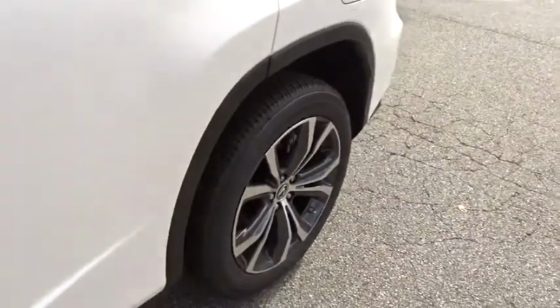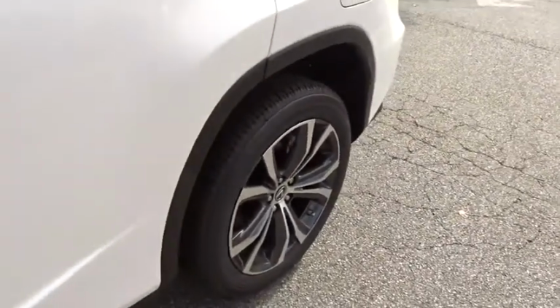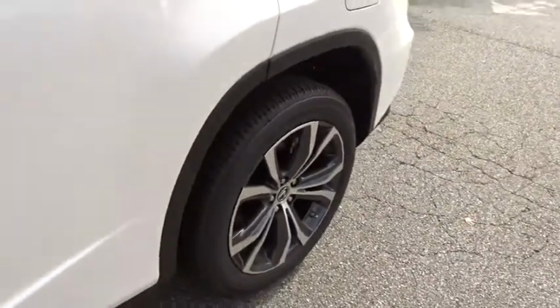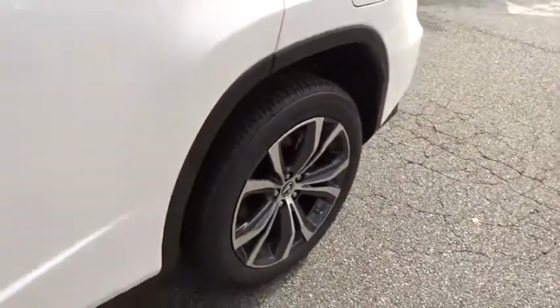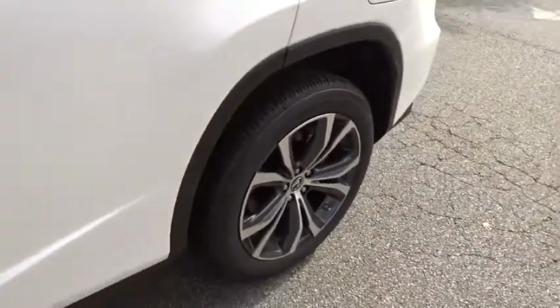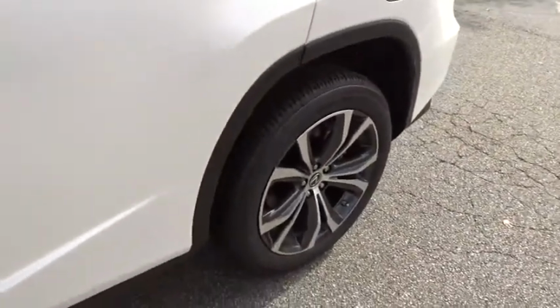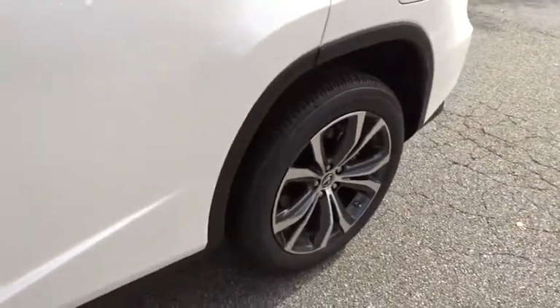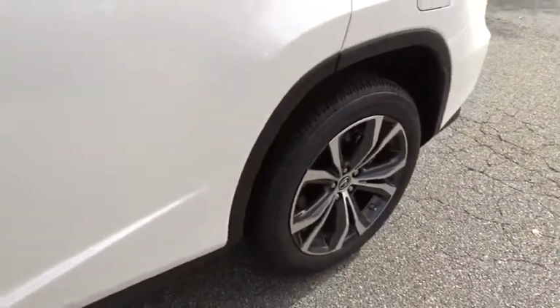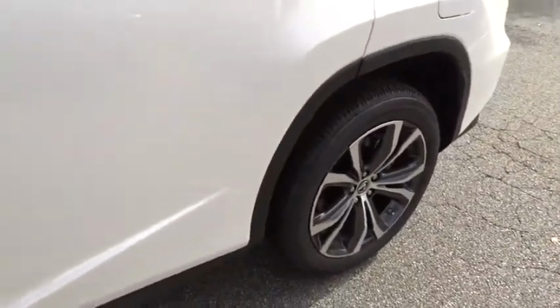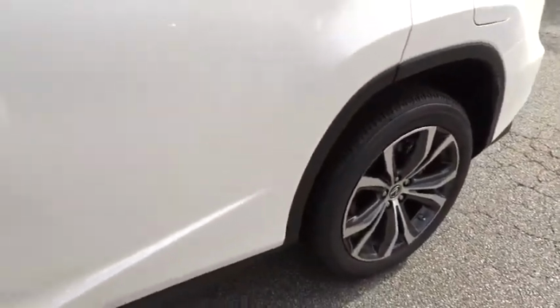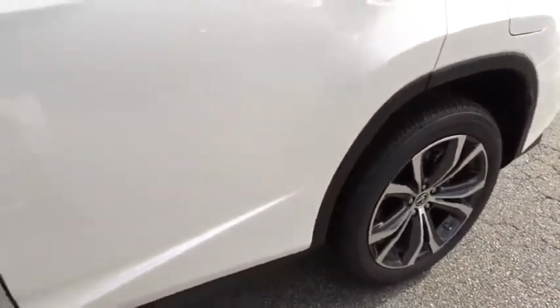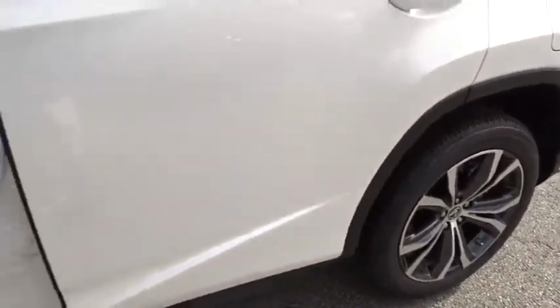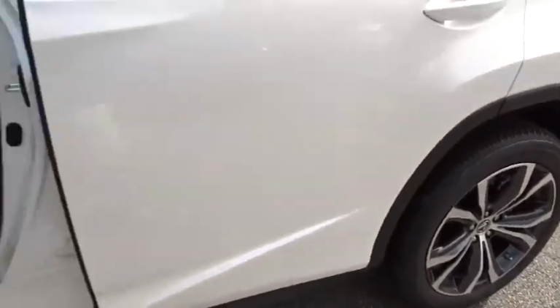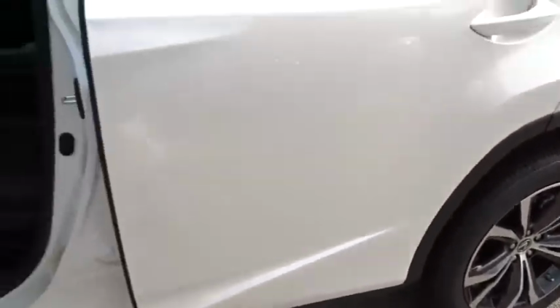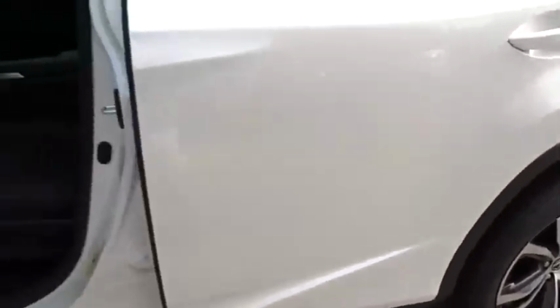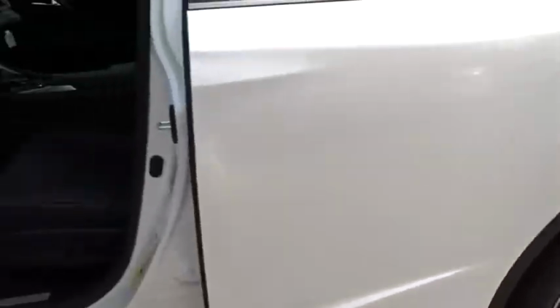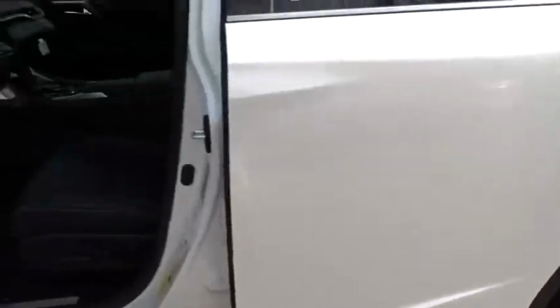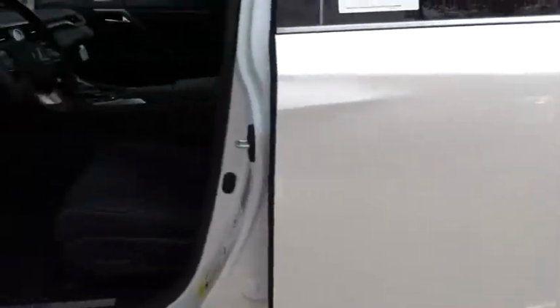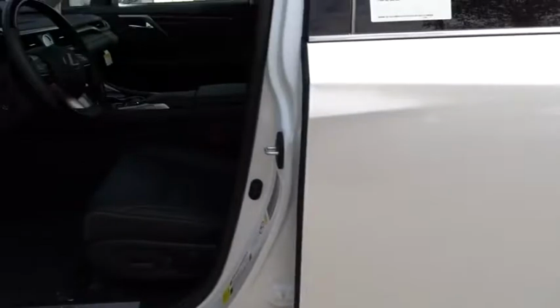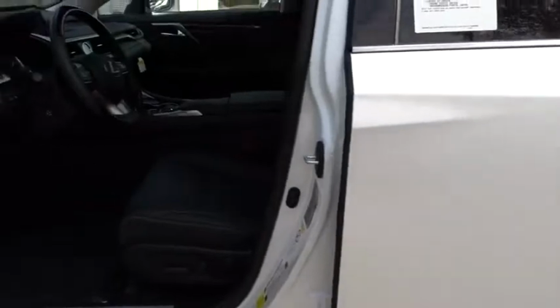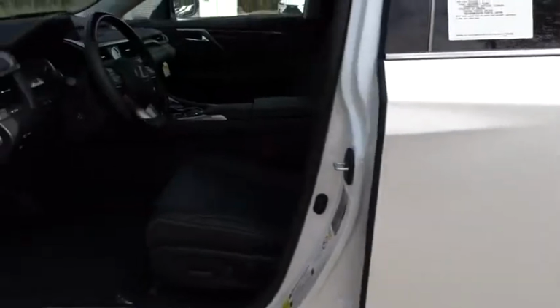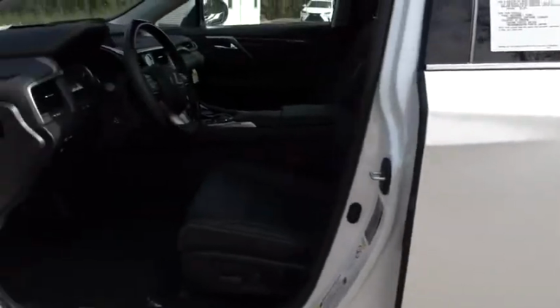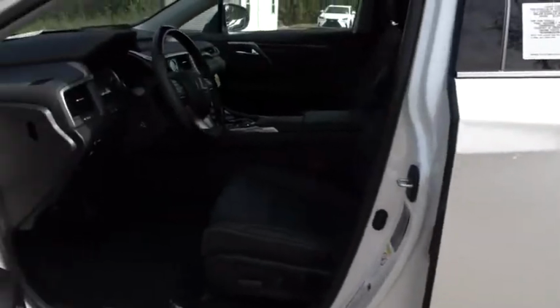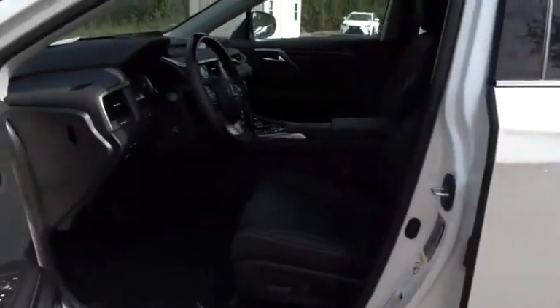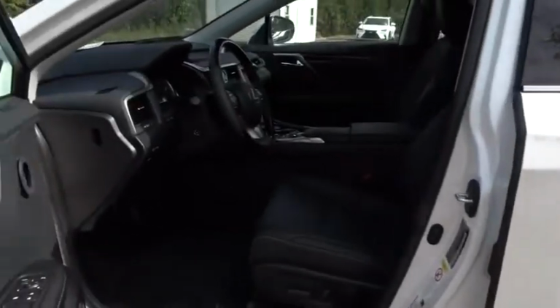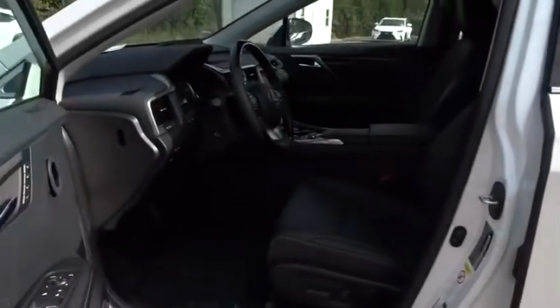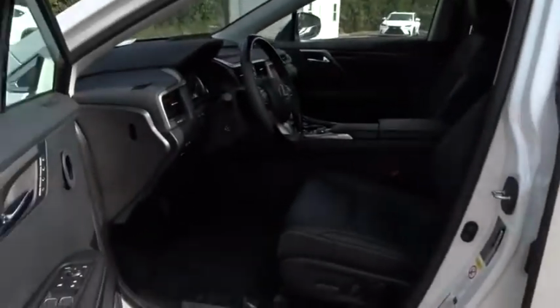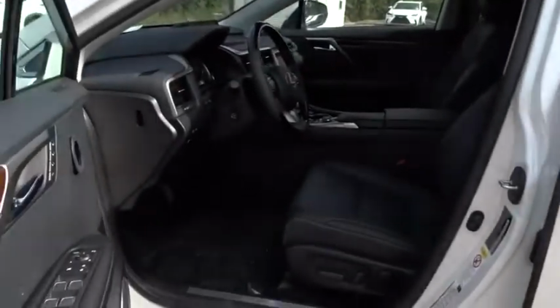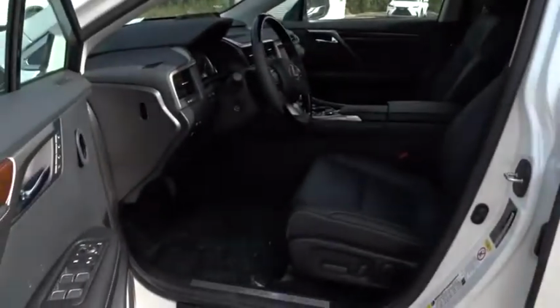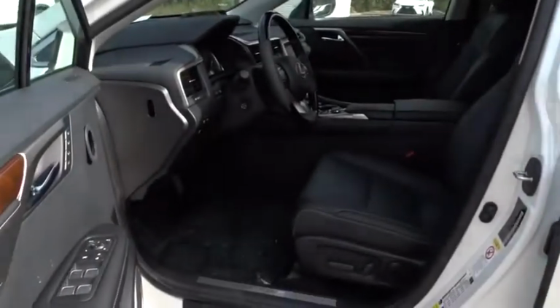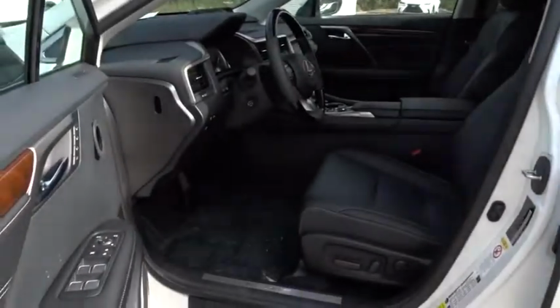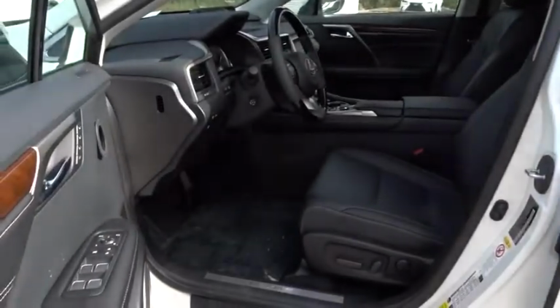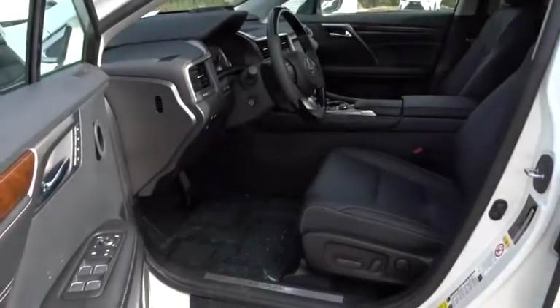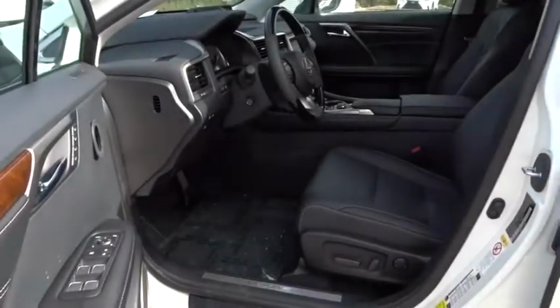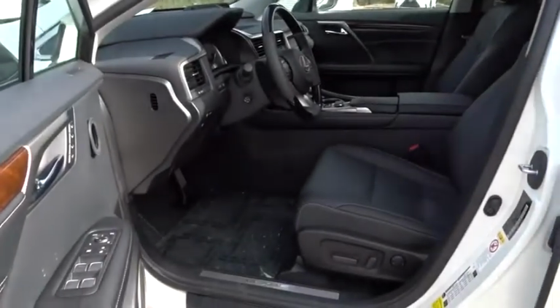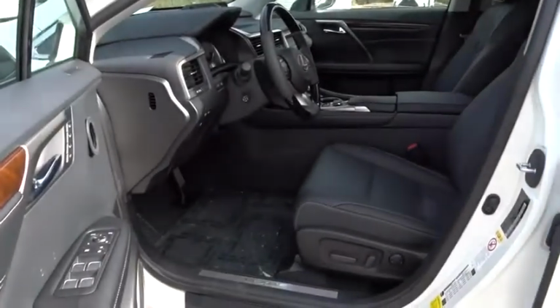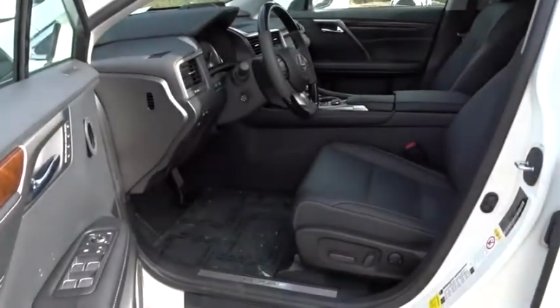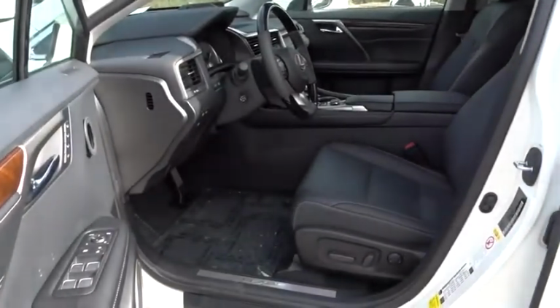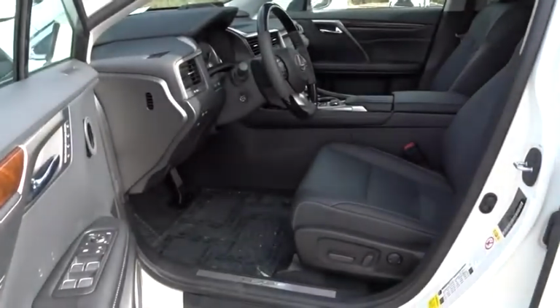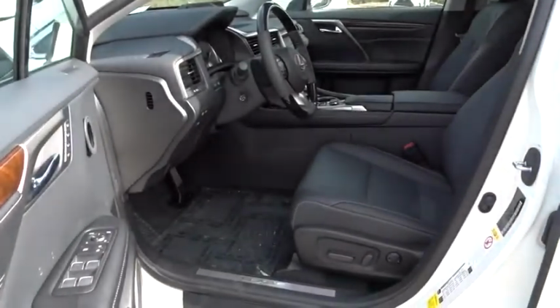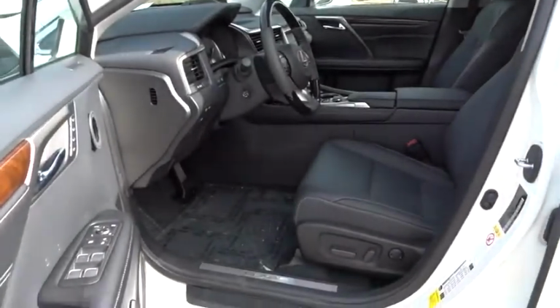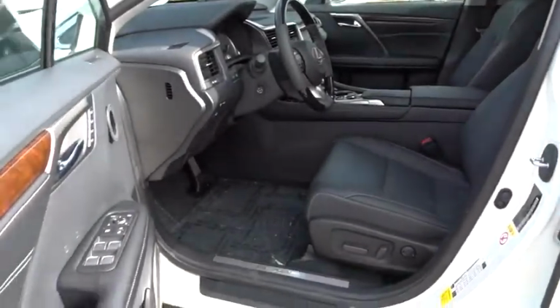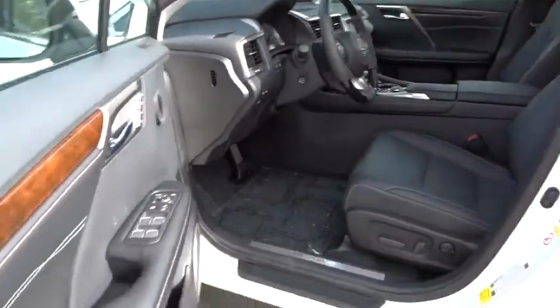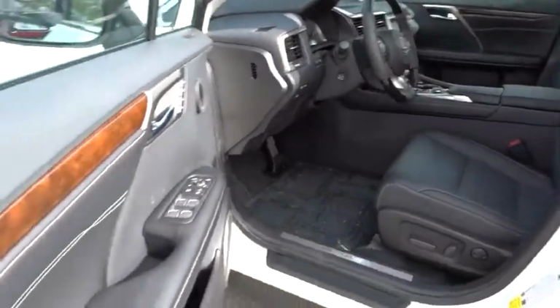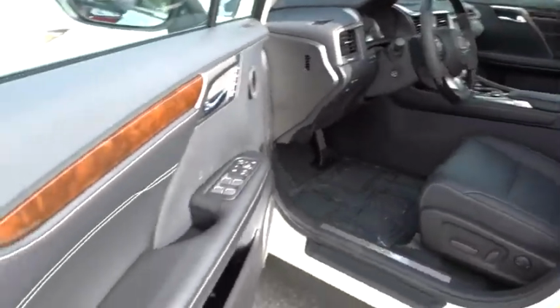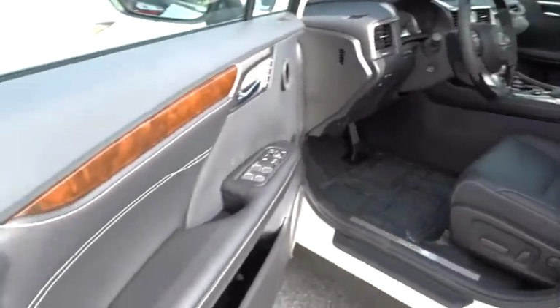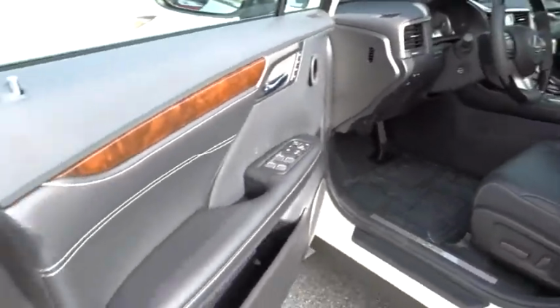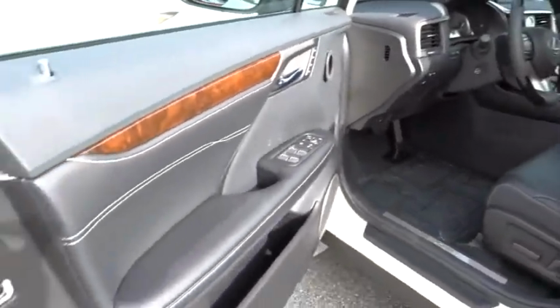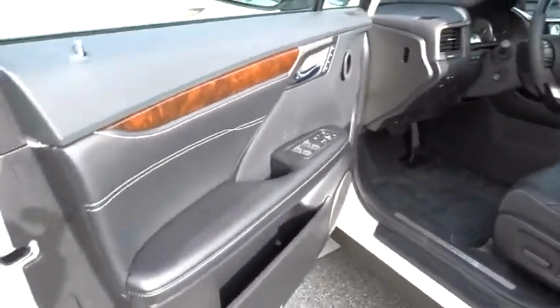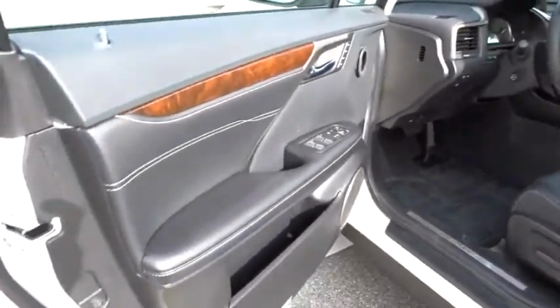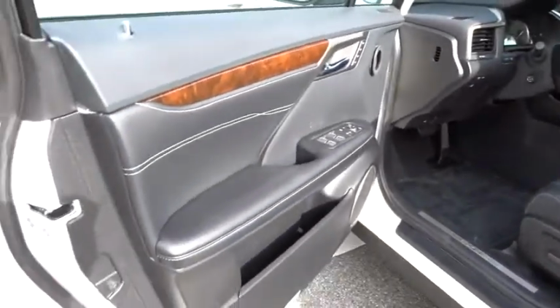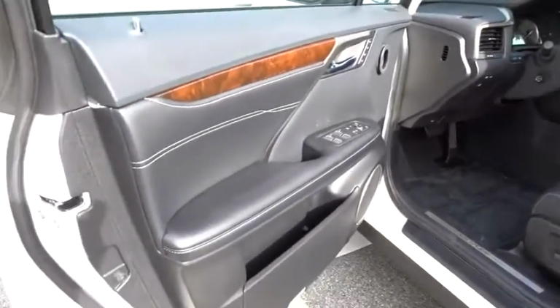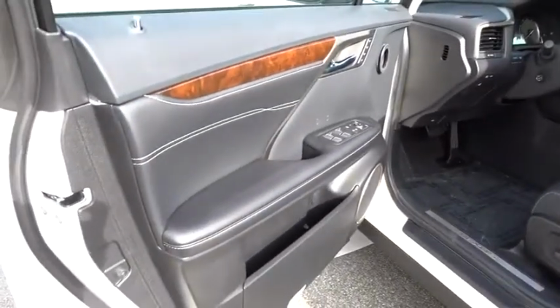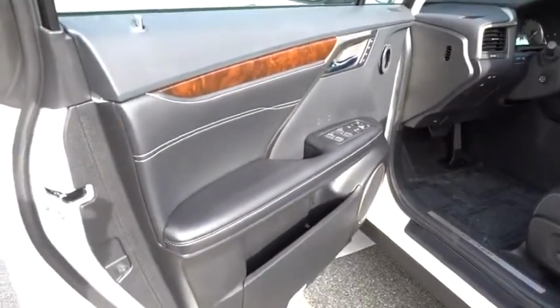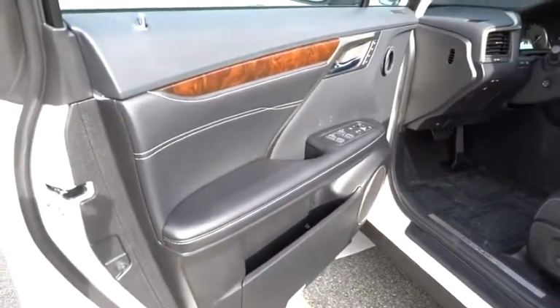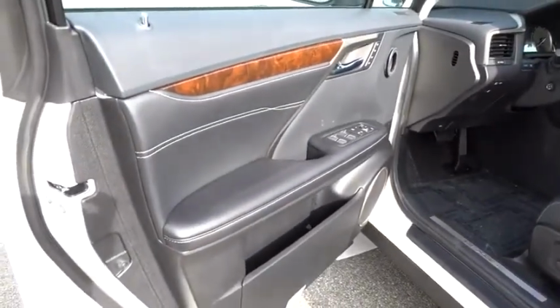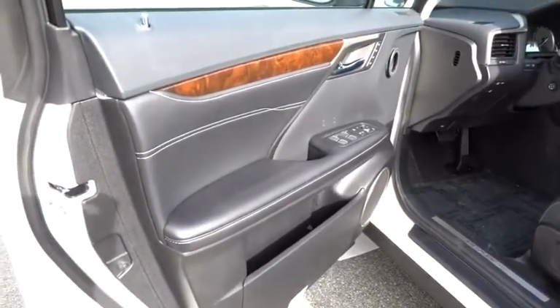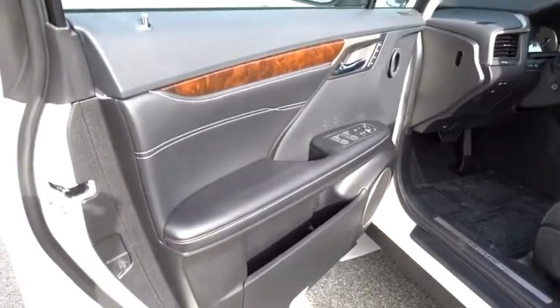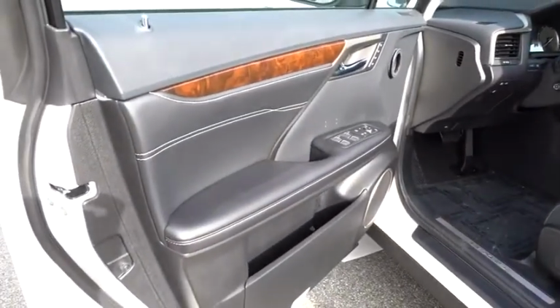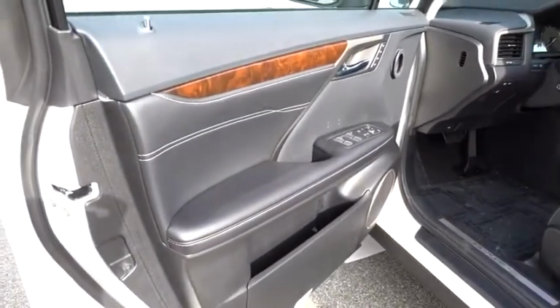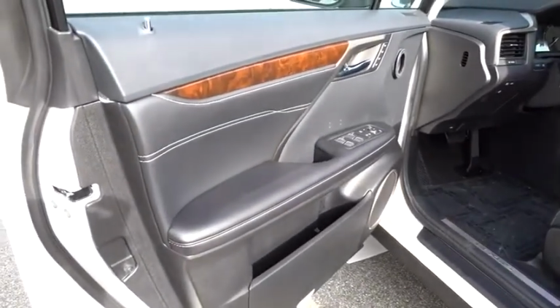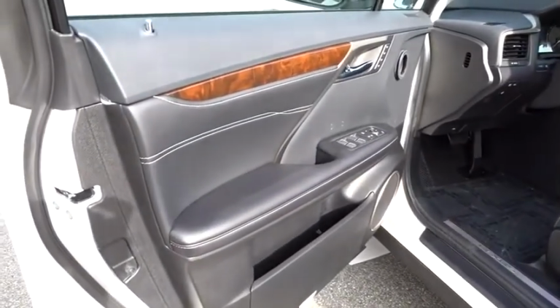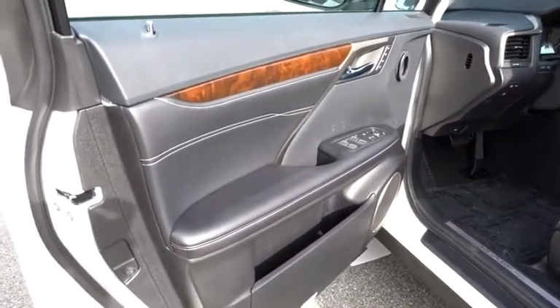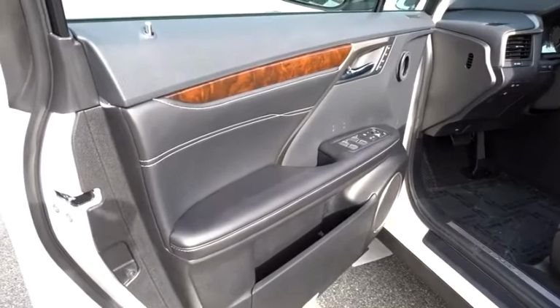Auto dimming rear view mirror, keyless start, cruise control, aluminum wheels, hard disk drive media storage, floor mats.